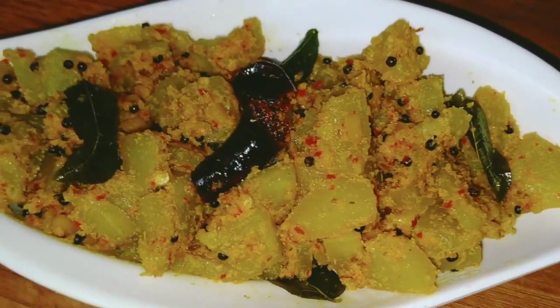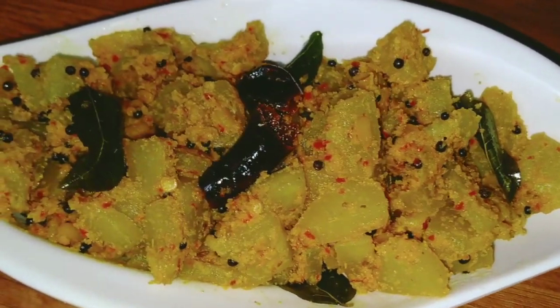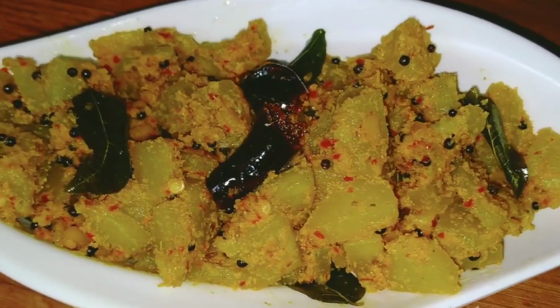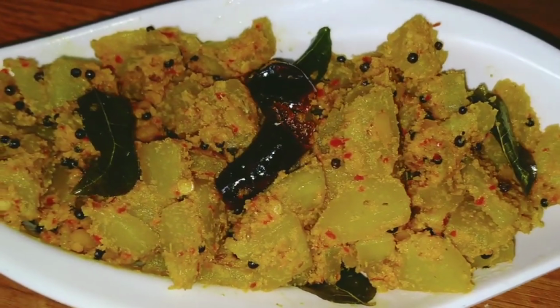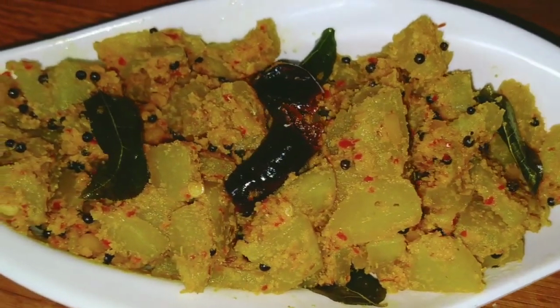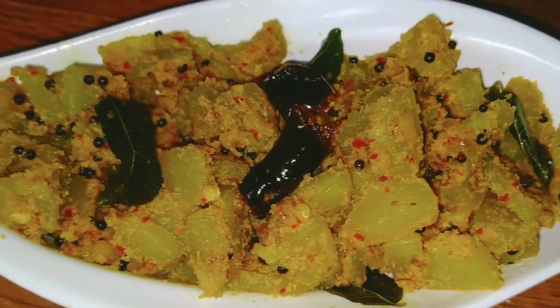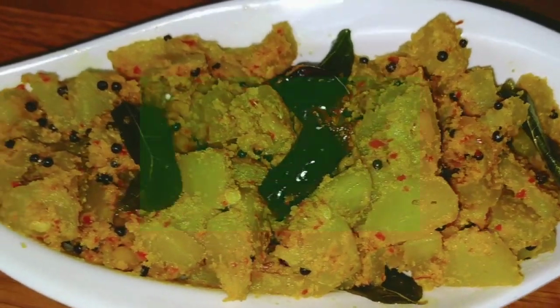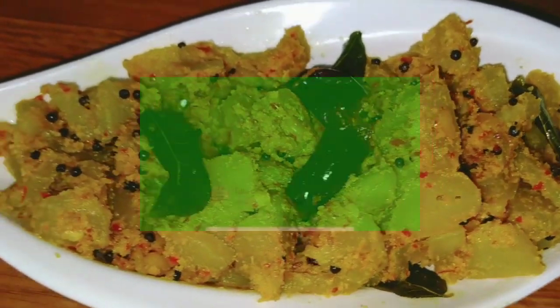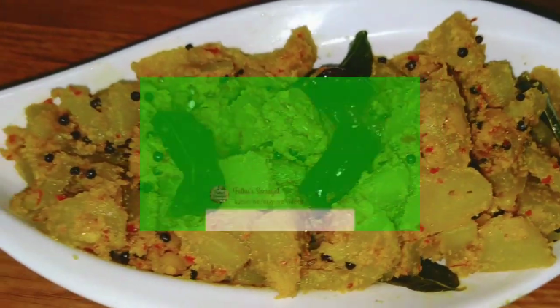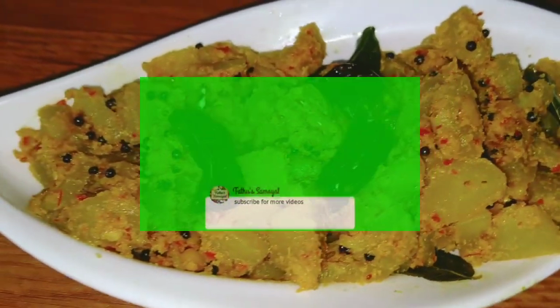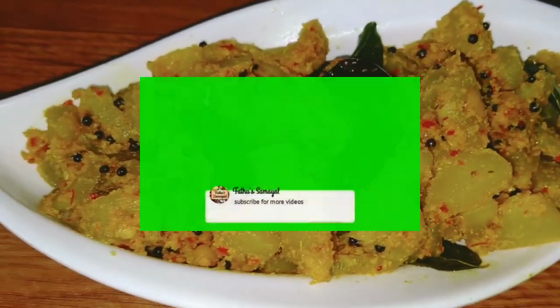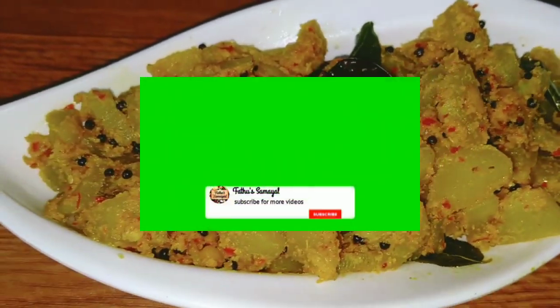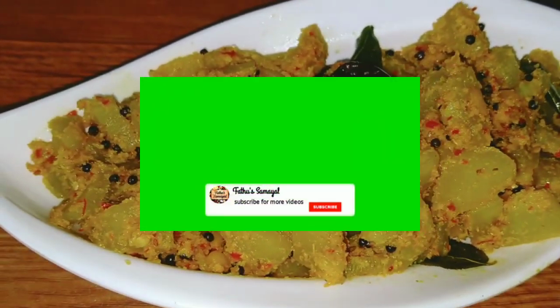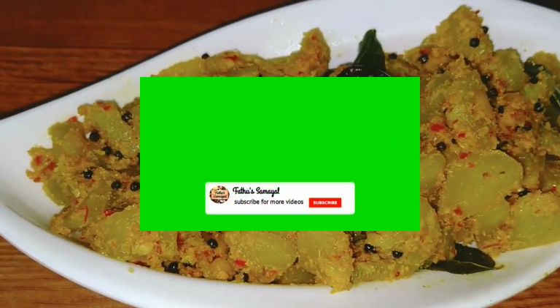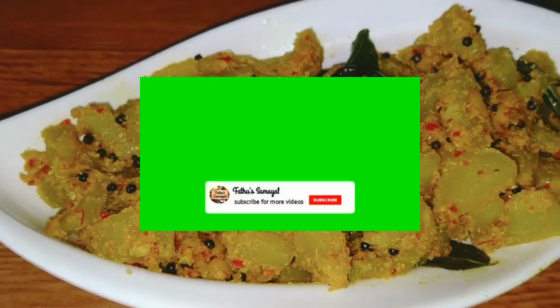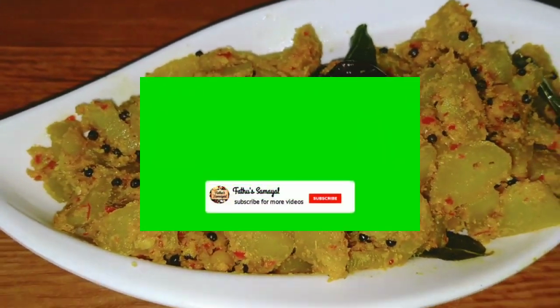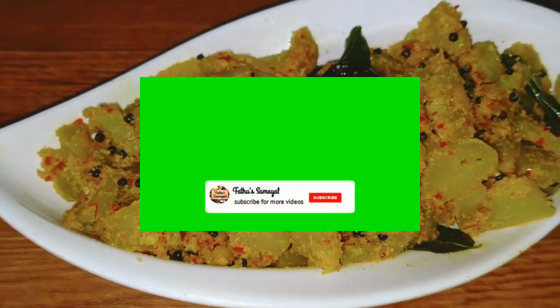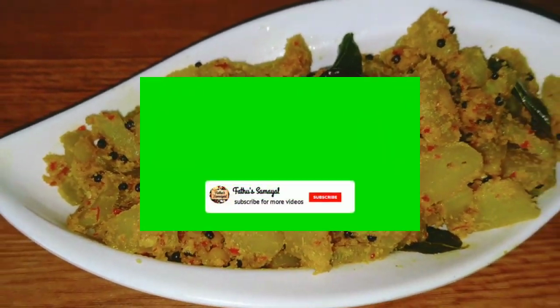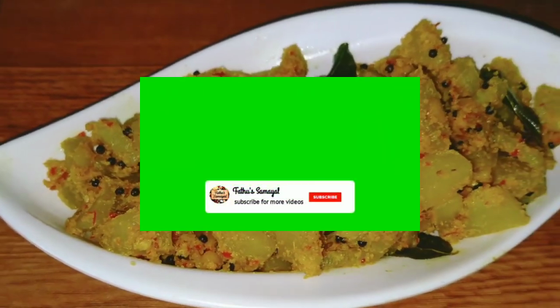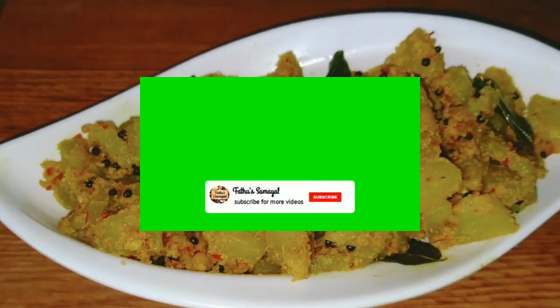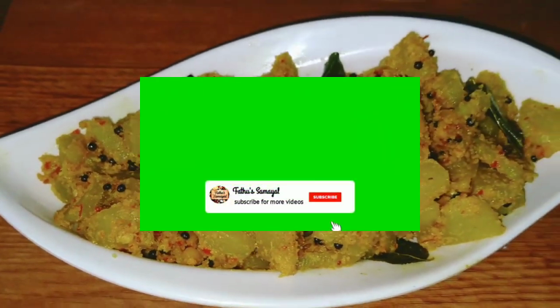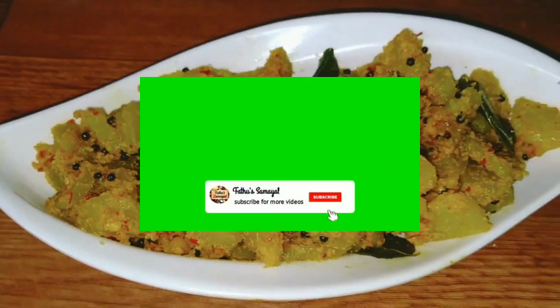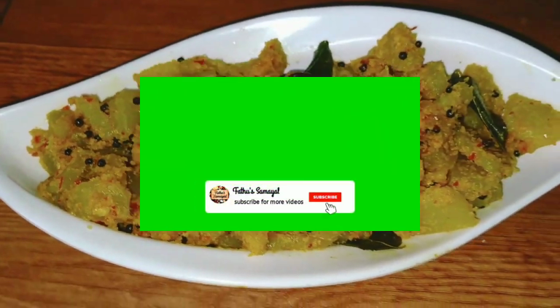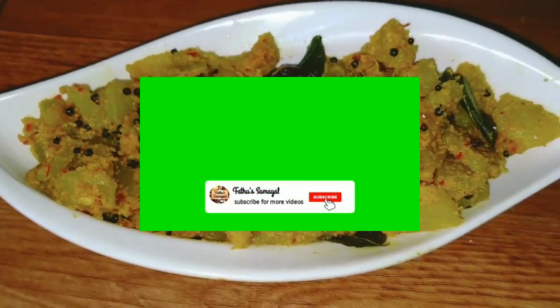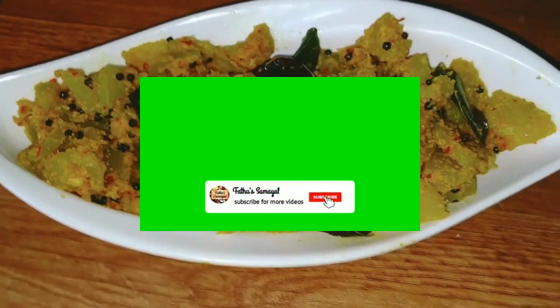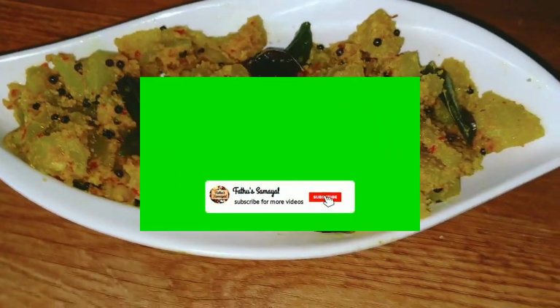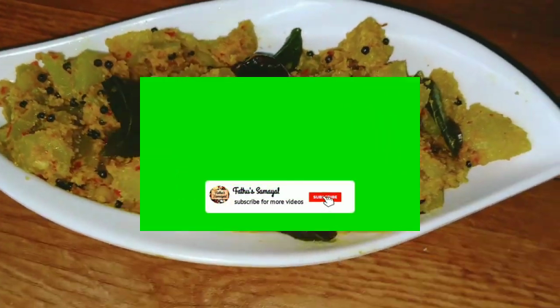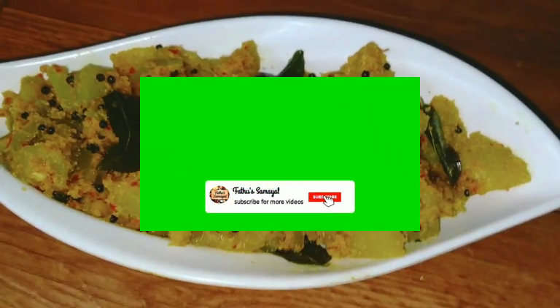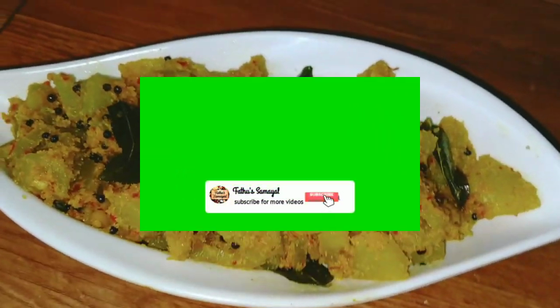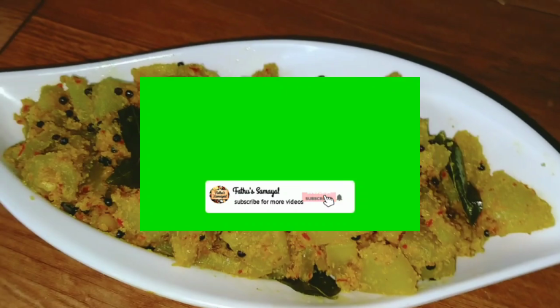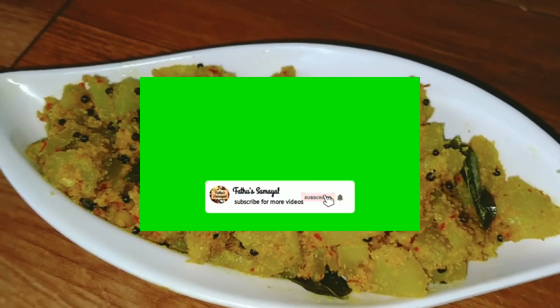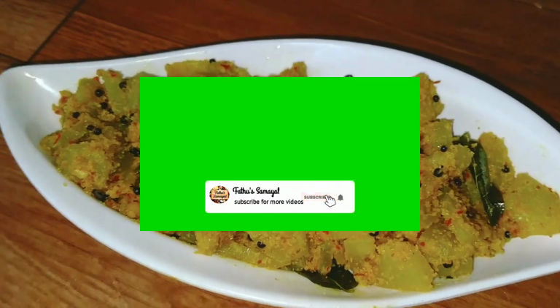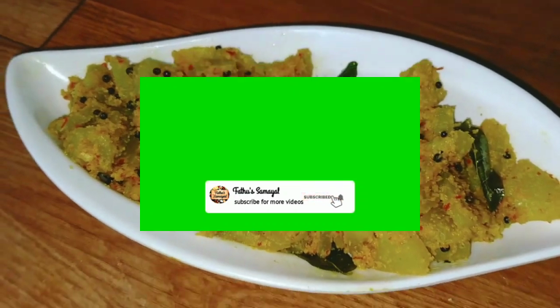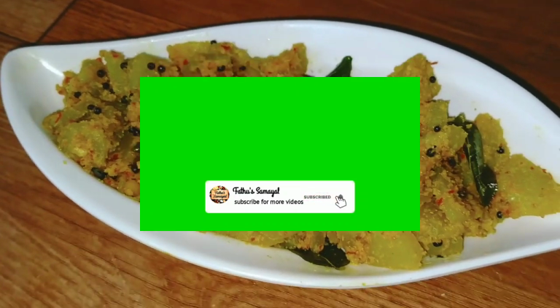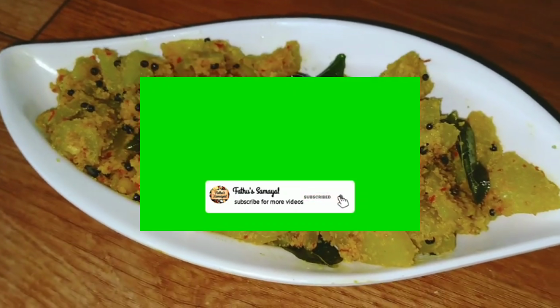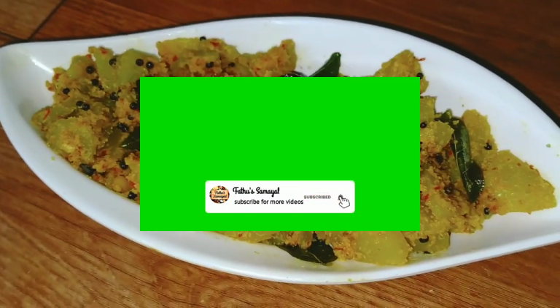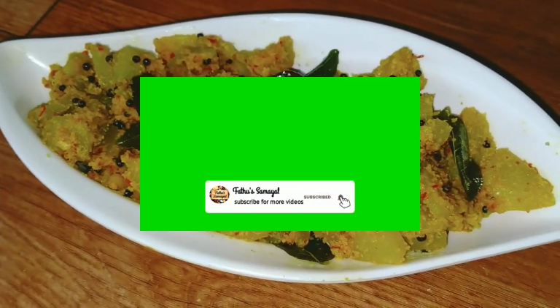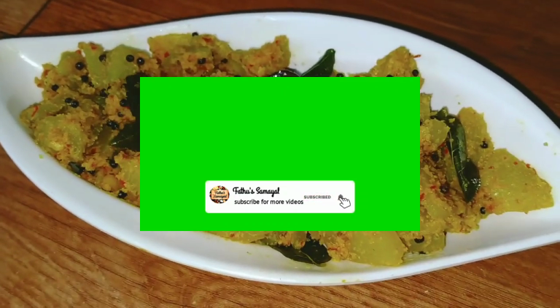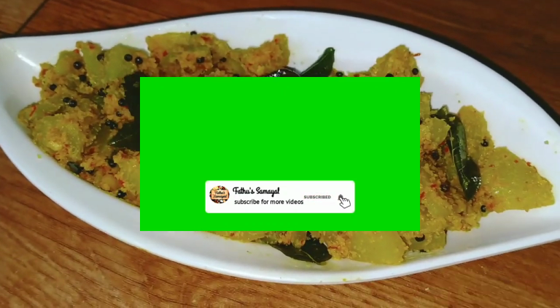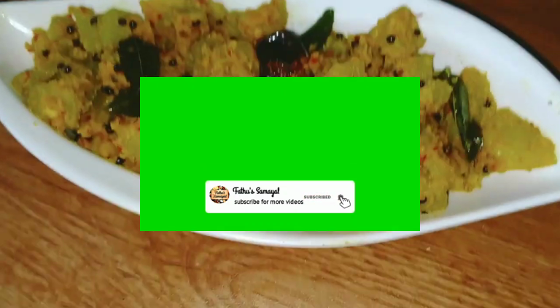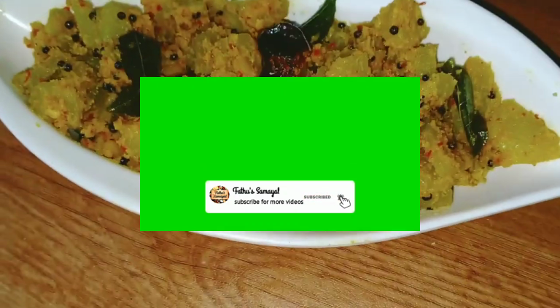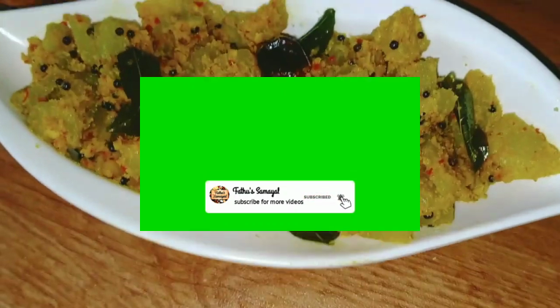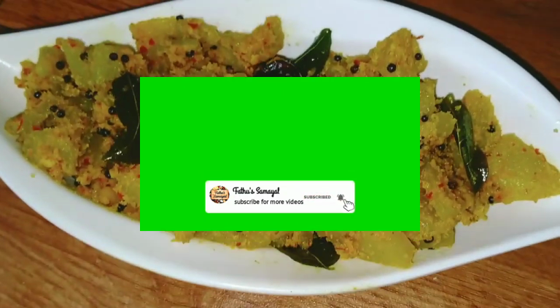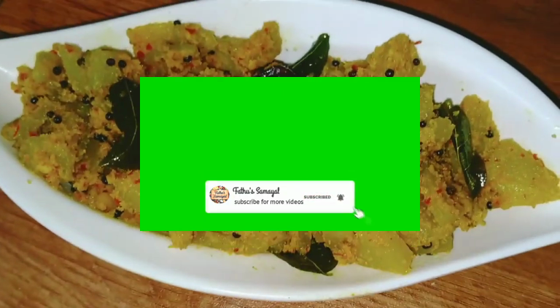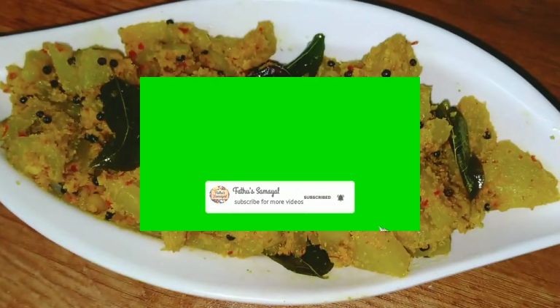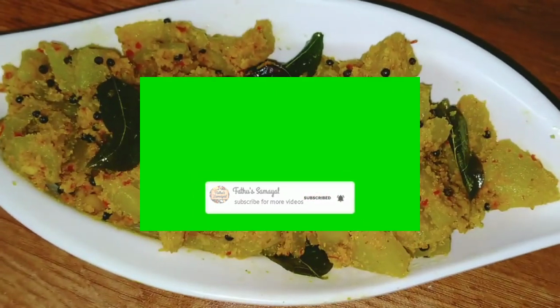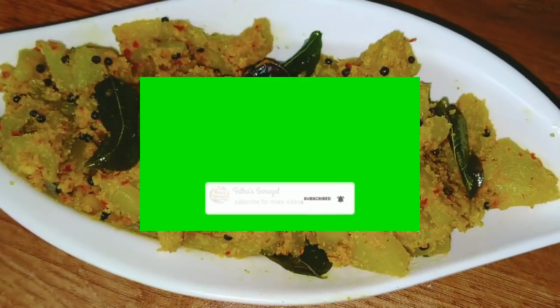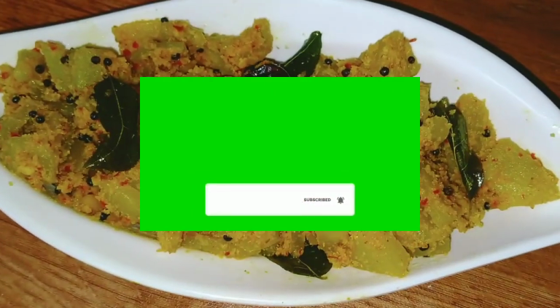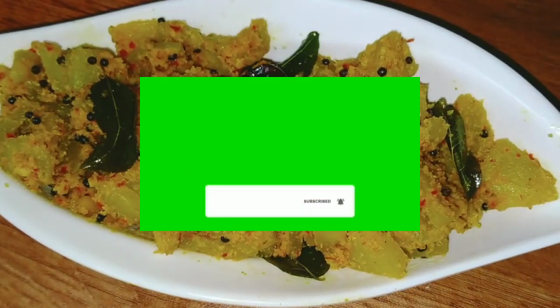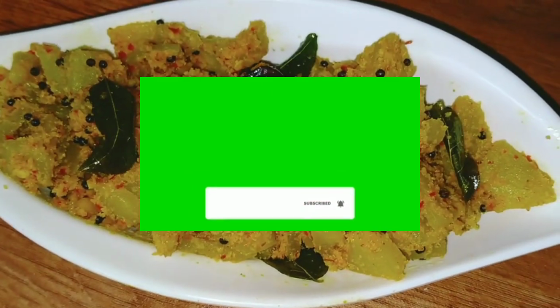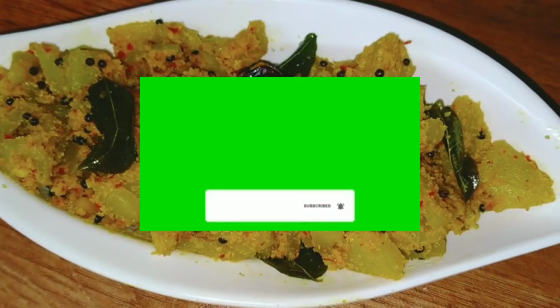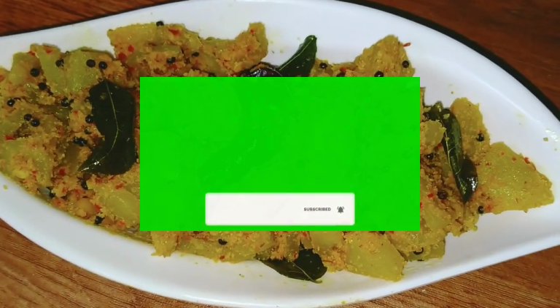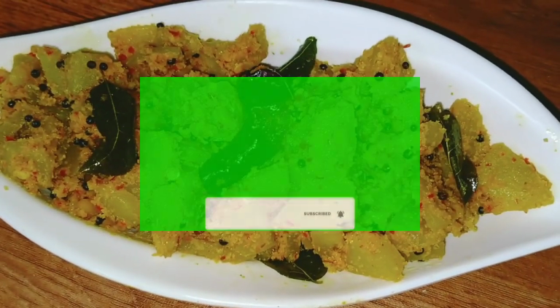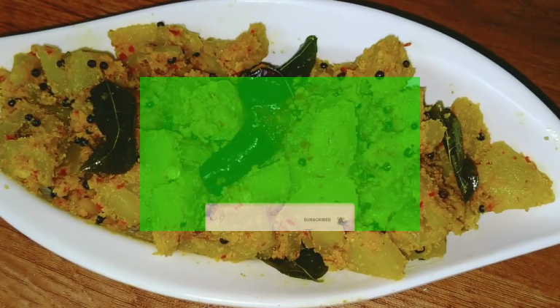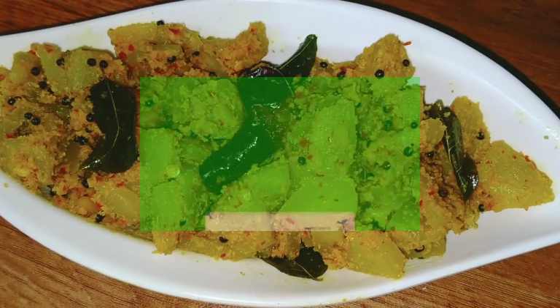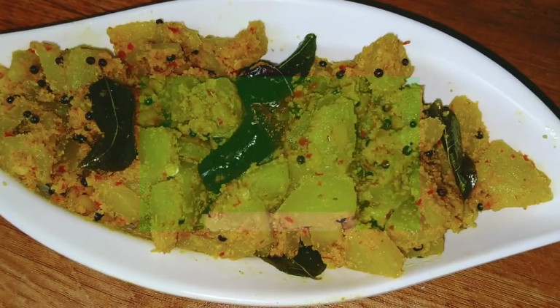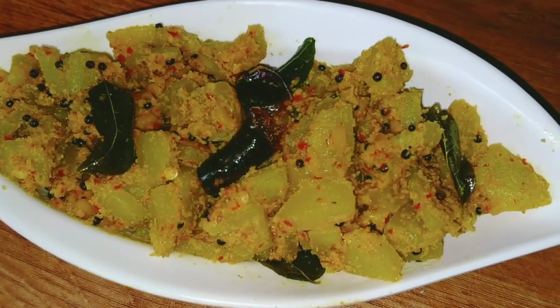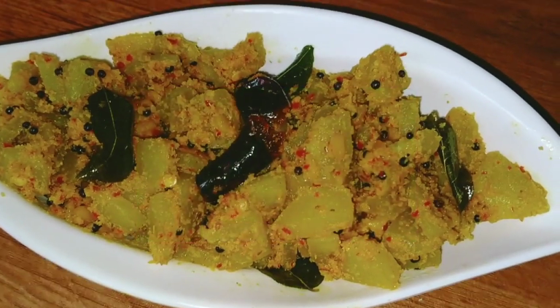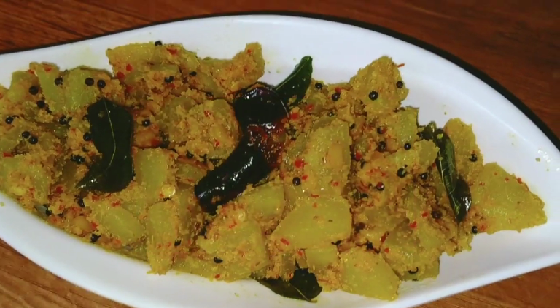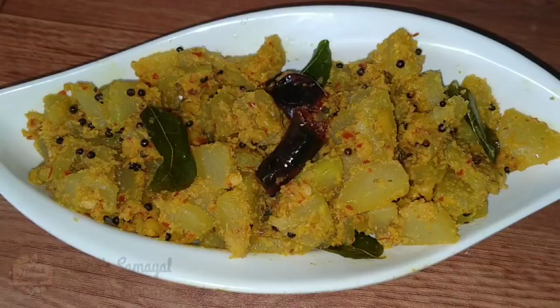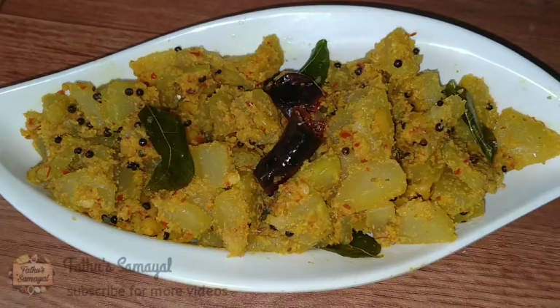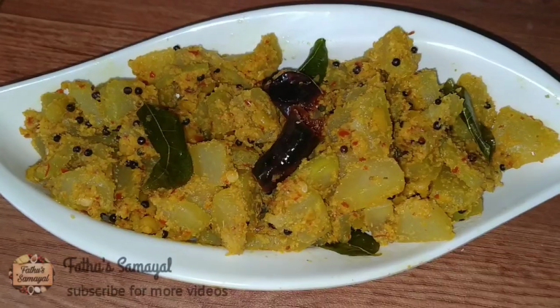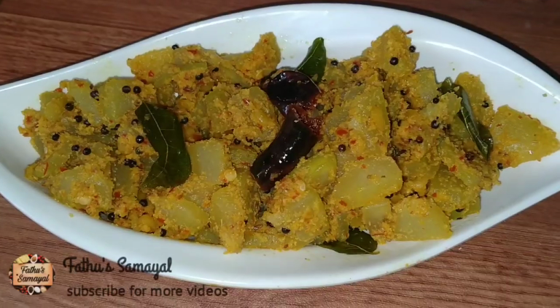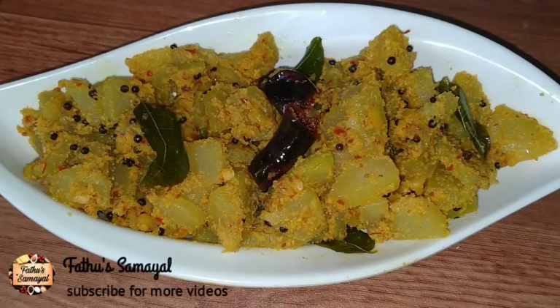Assalamualaikum friends. Welcome to Fadoo Samayel. In this video, we will show you a recipe in Fadoo Samayel. If you look at the recipe,